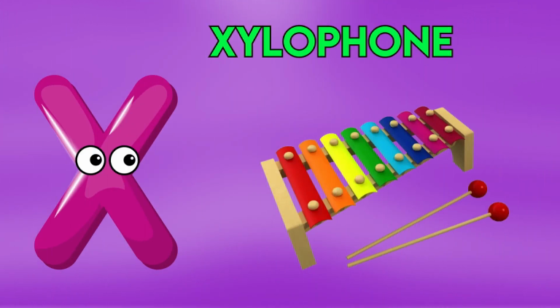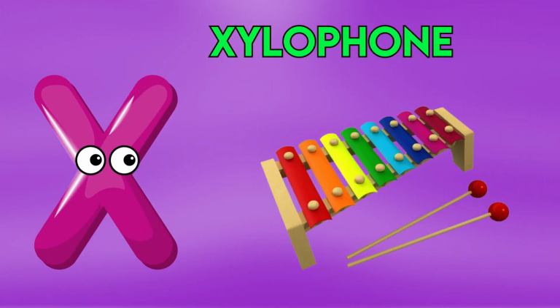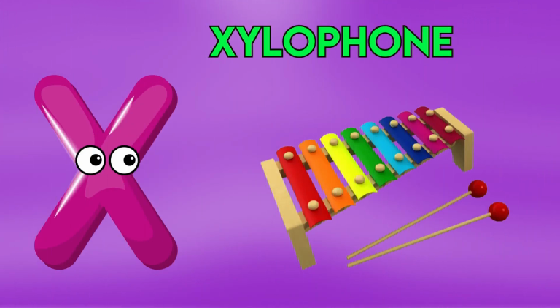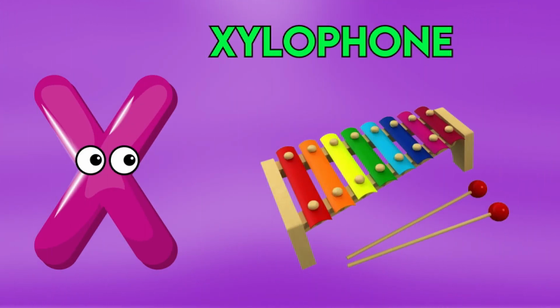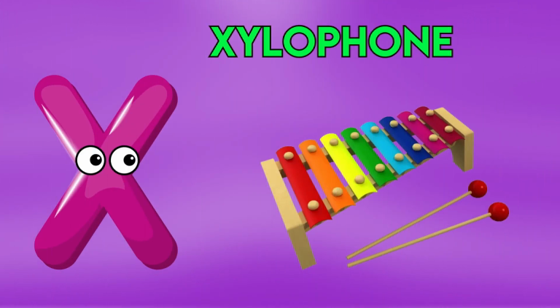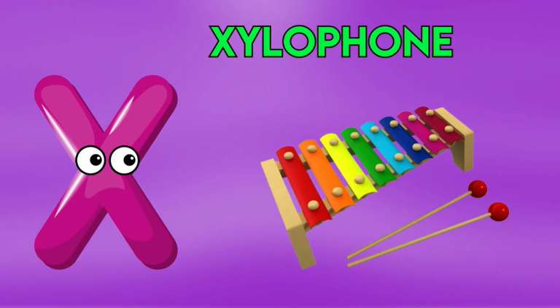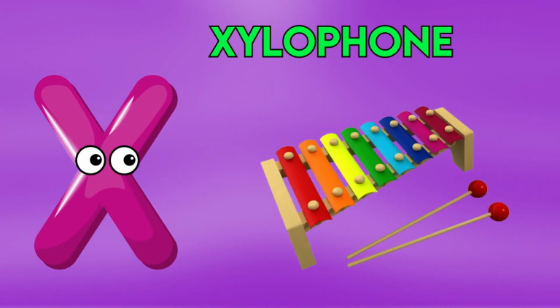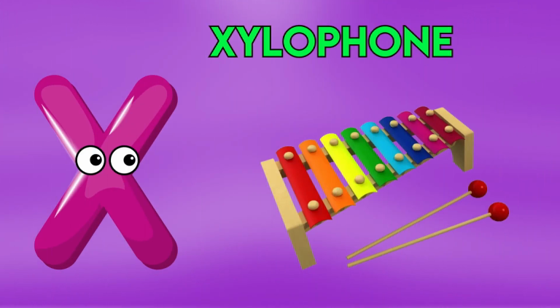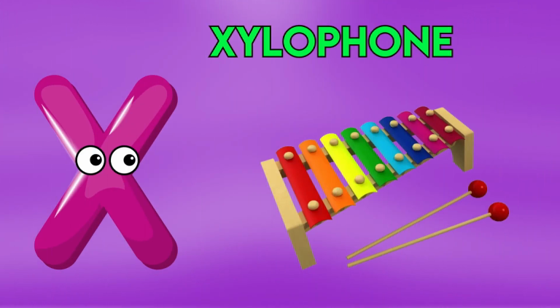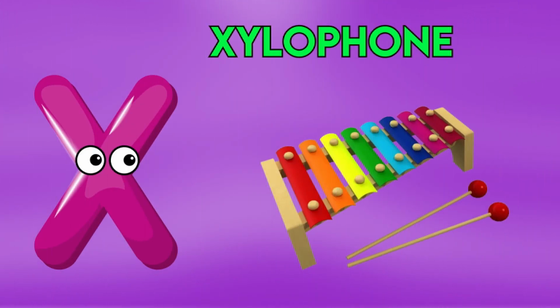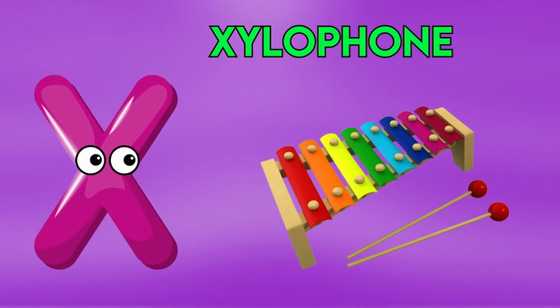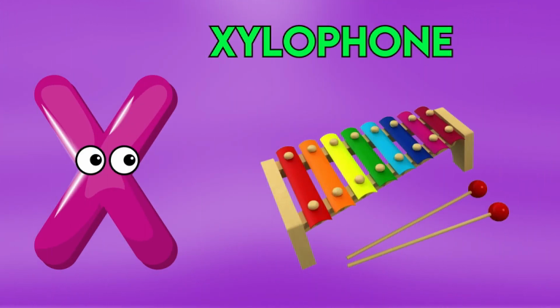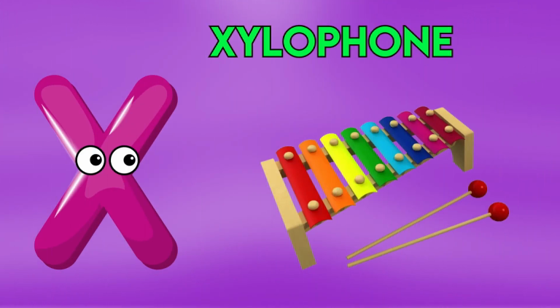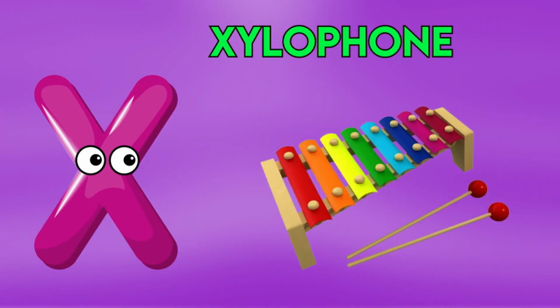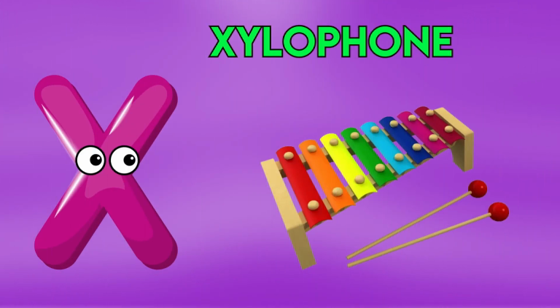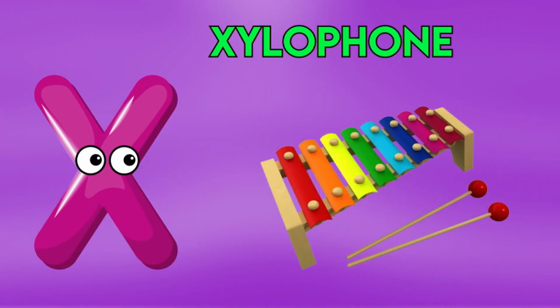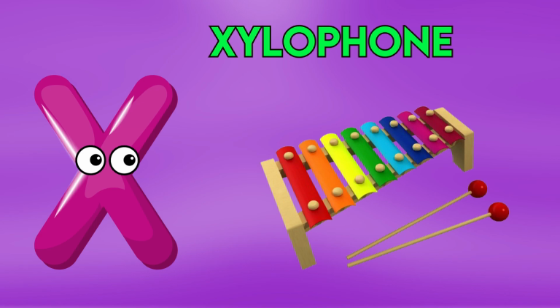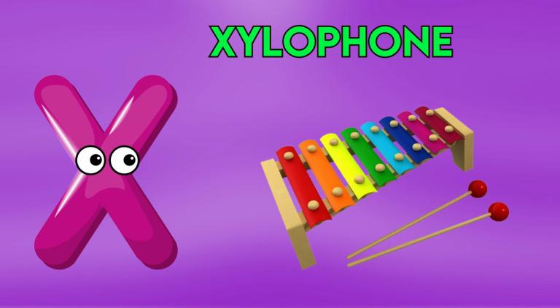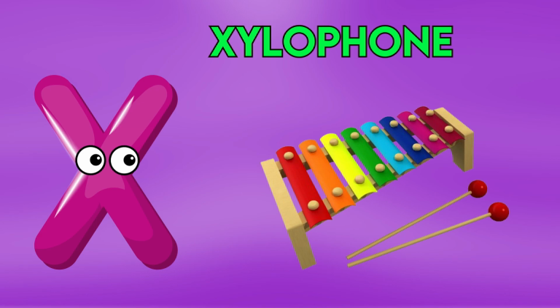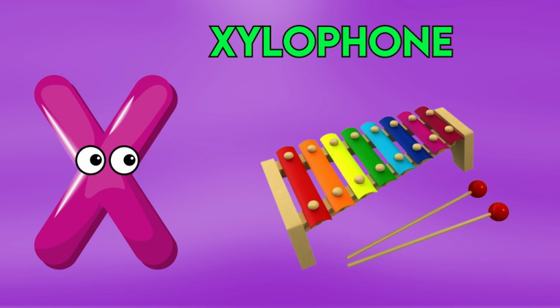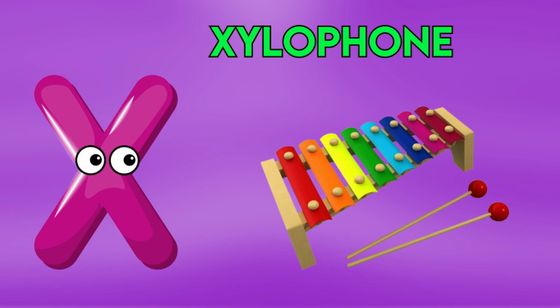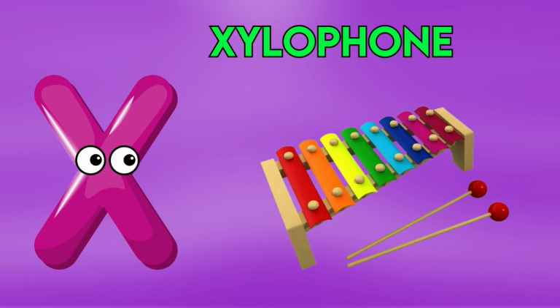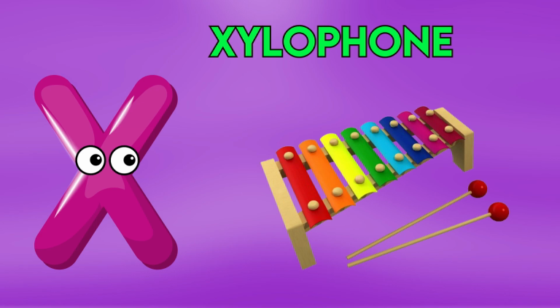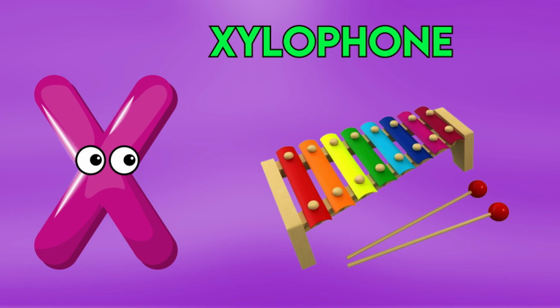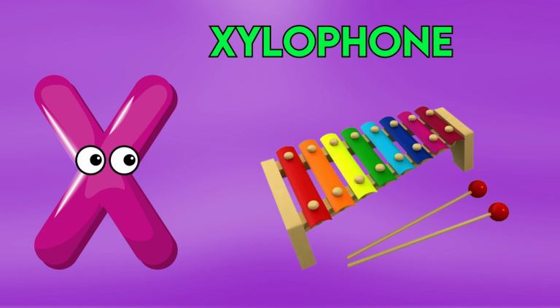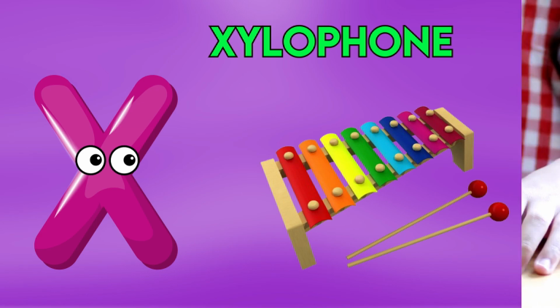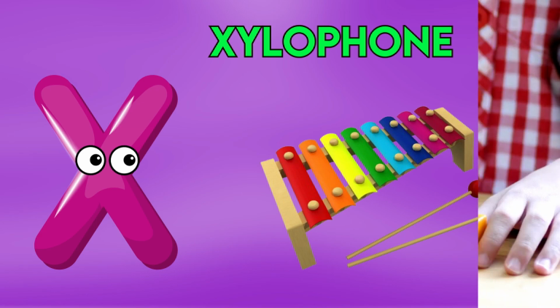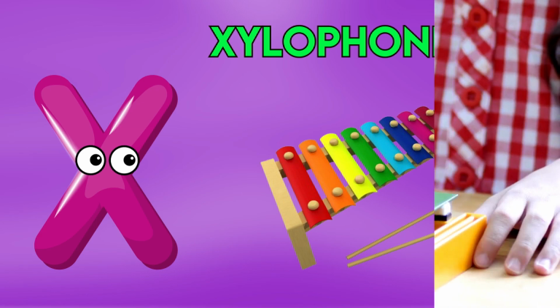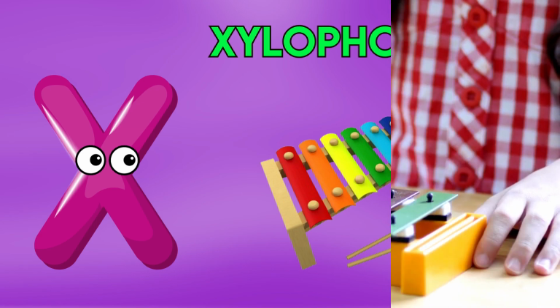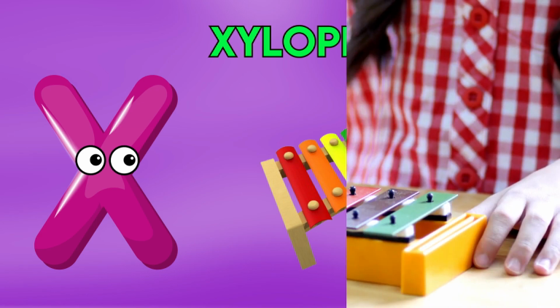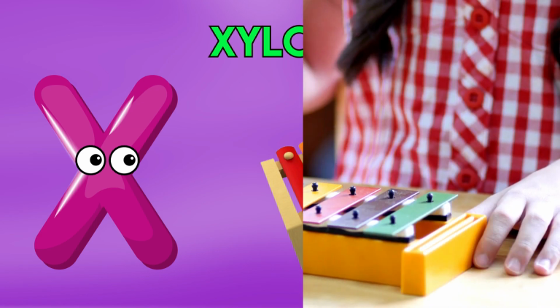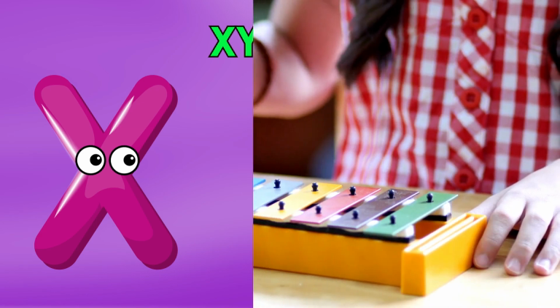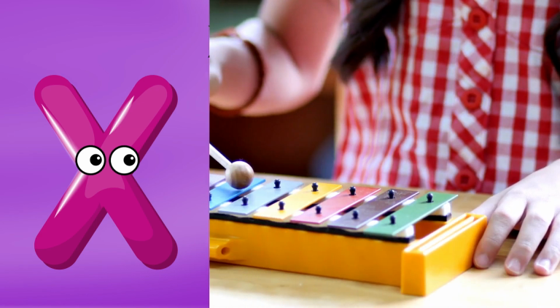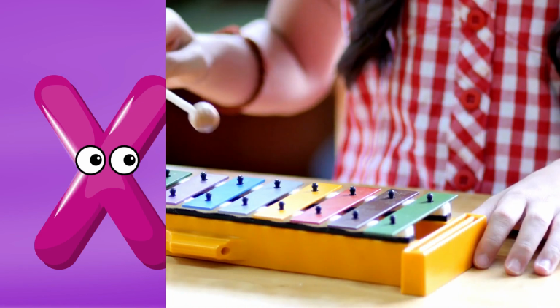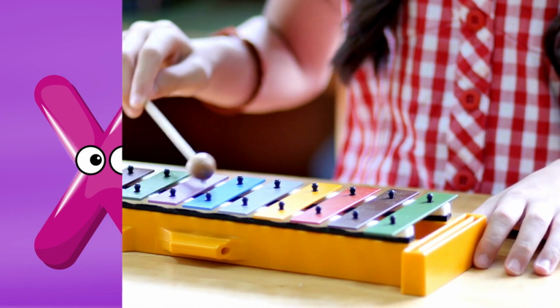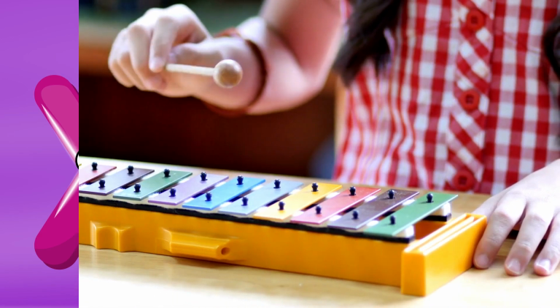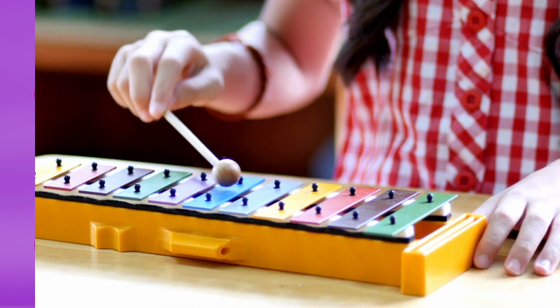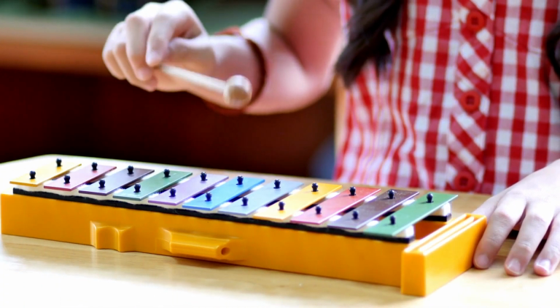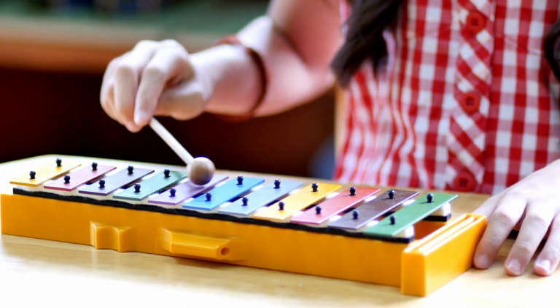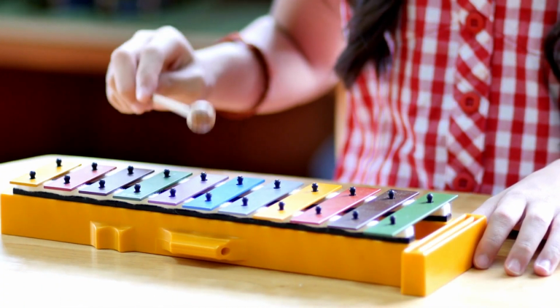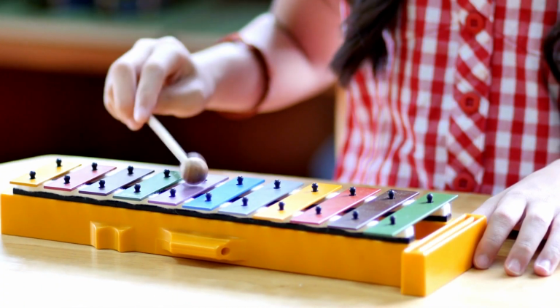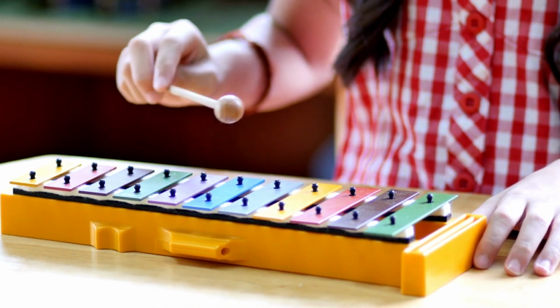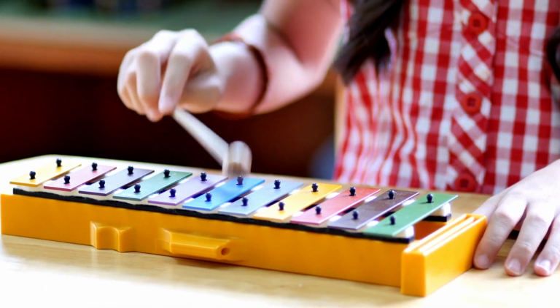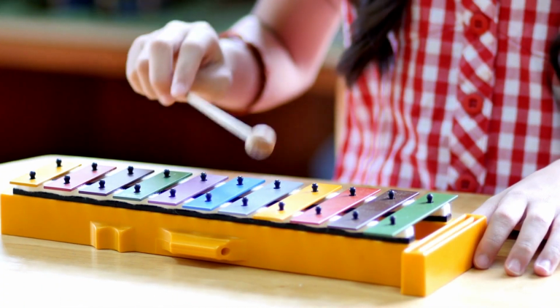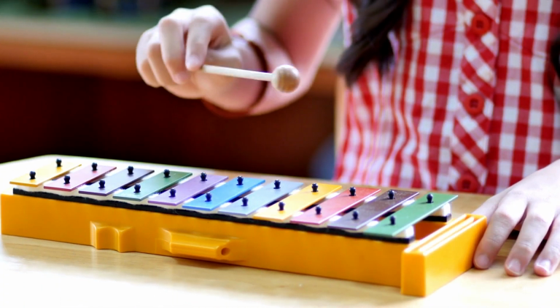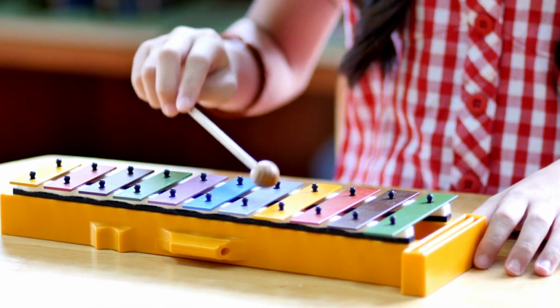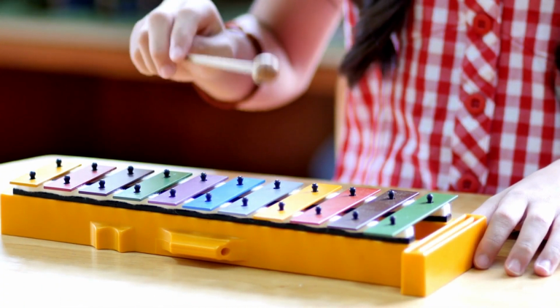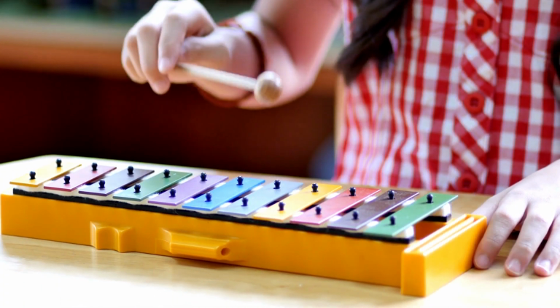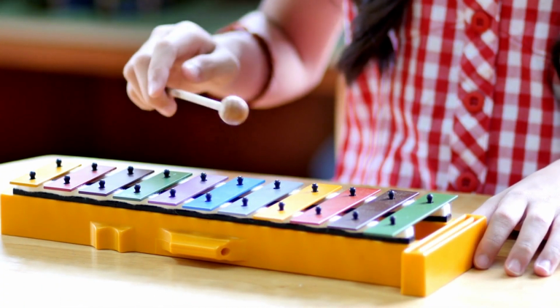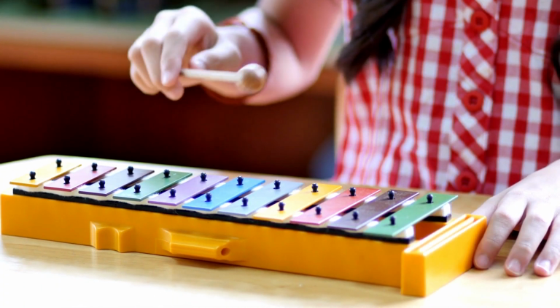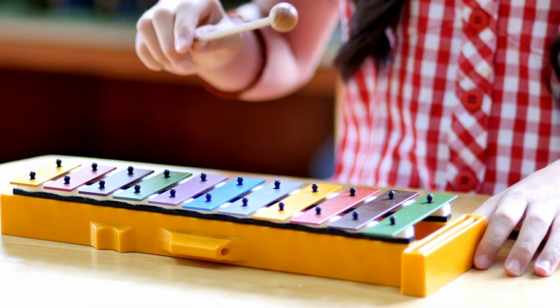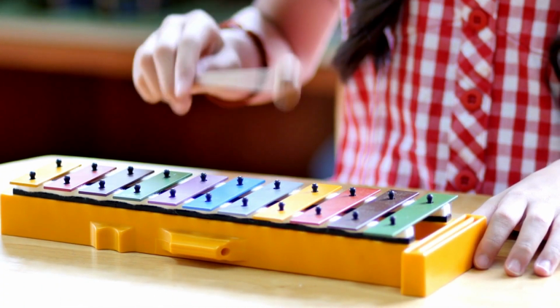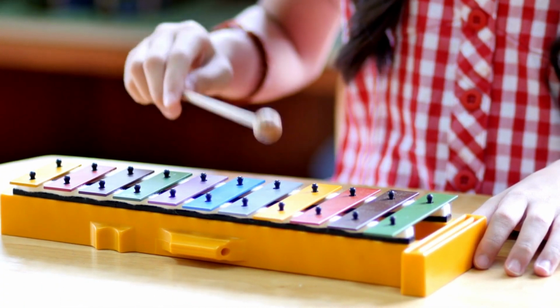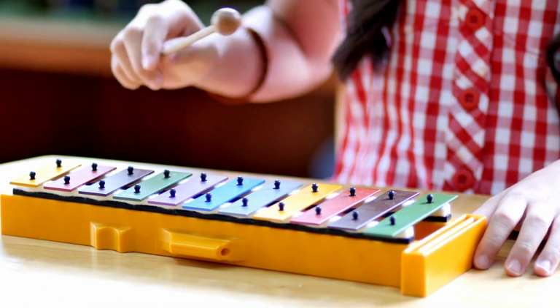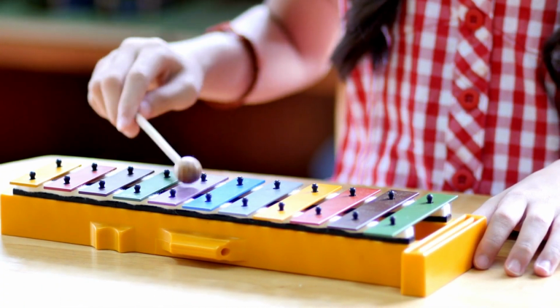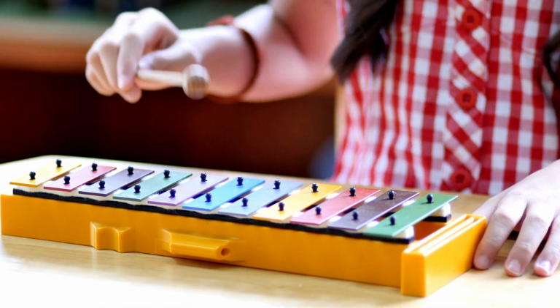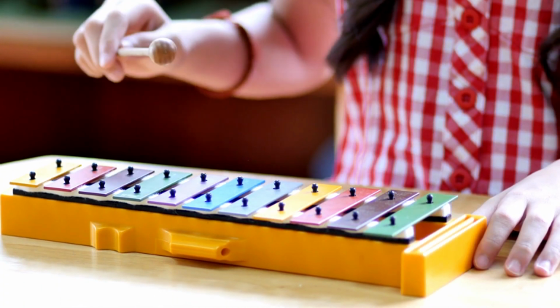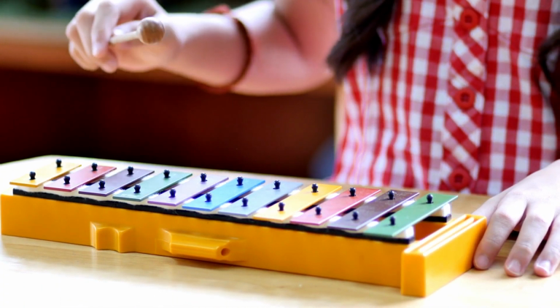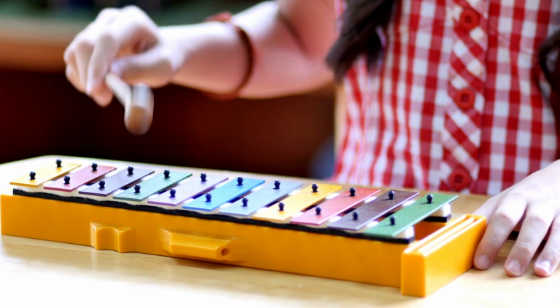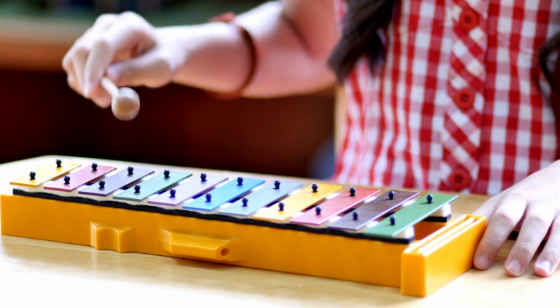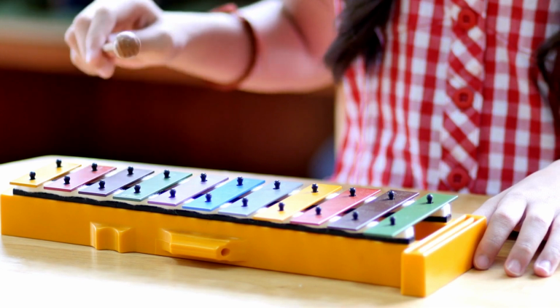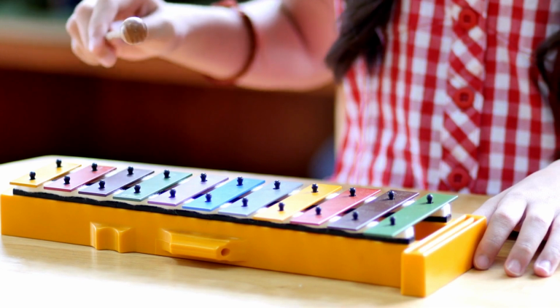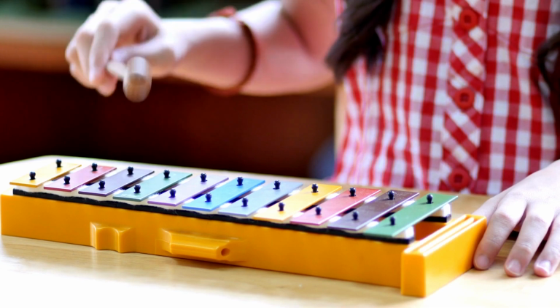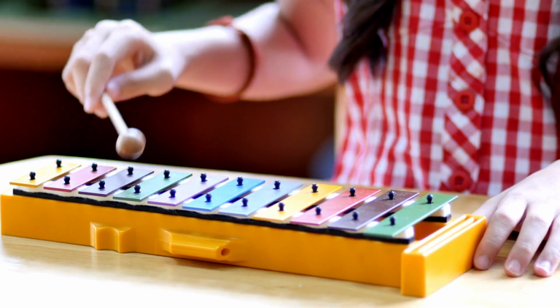X is for Xylophone, Z-Z-Xylophone, Z-Z-Xylophone, Z-Z-Xylophone.